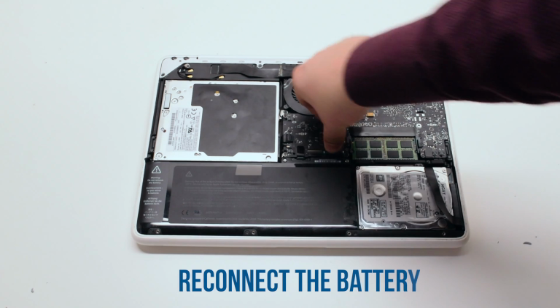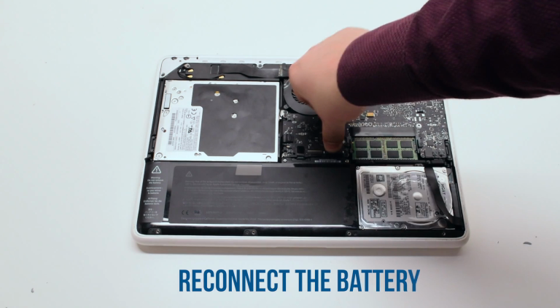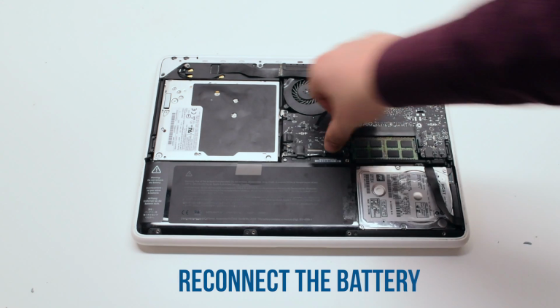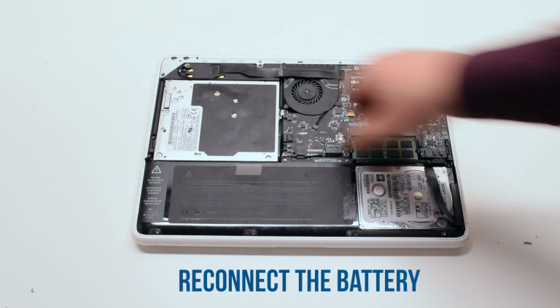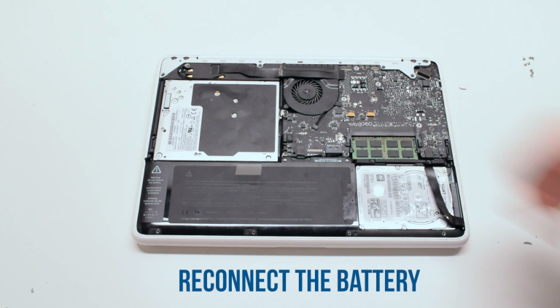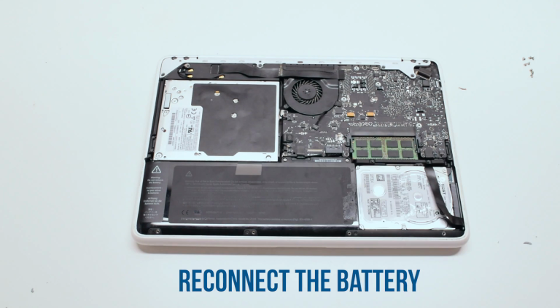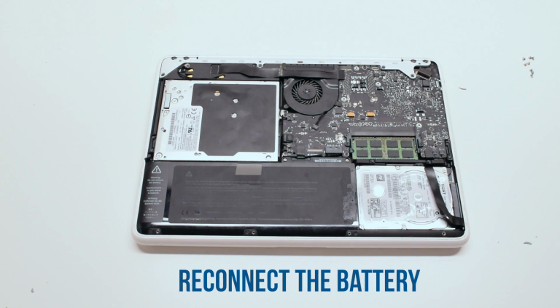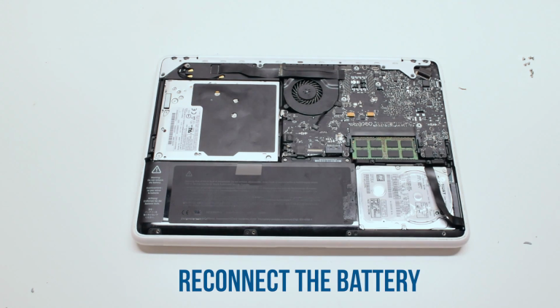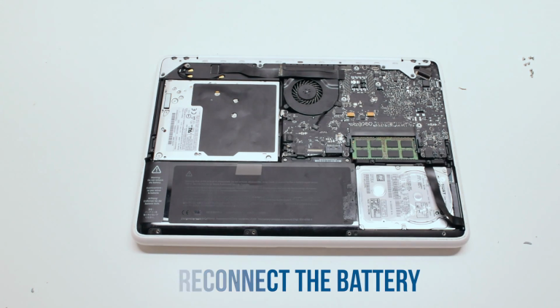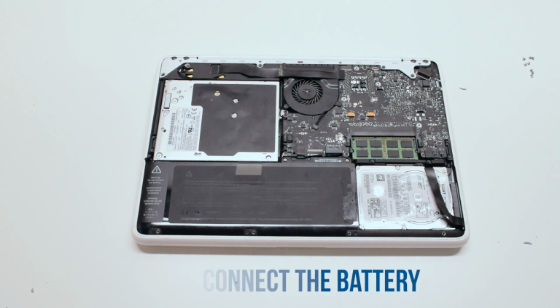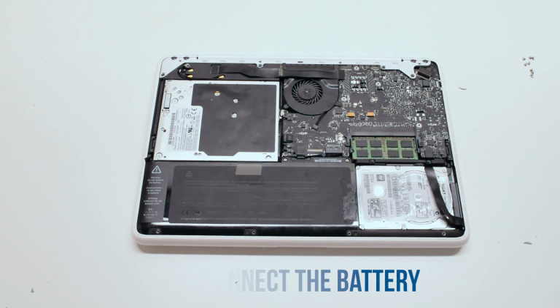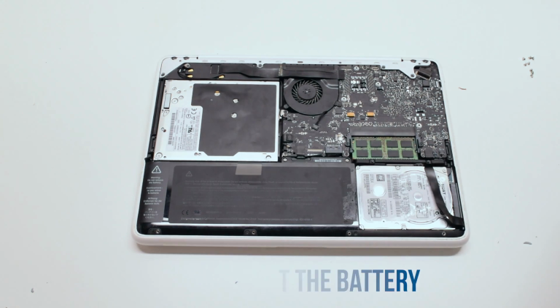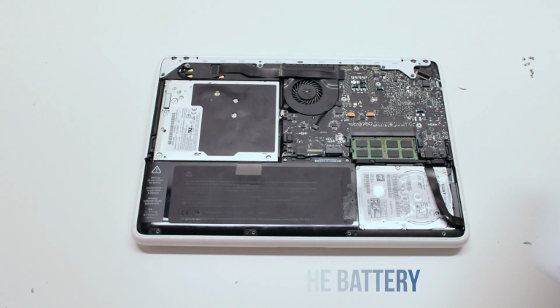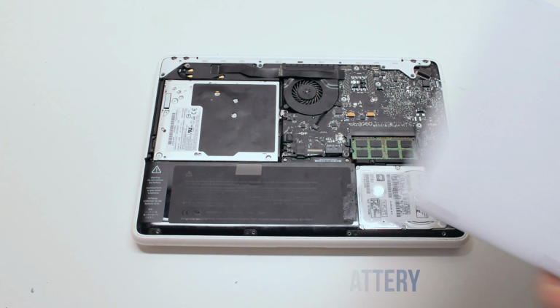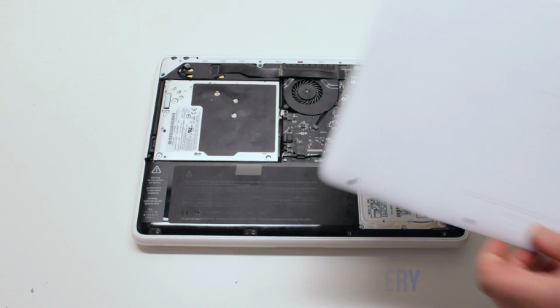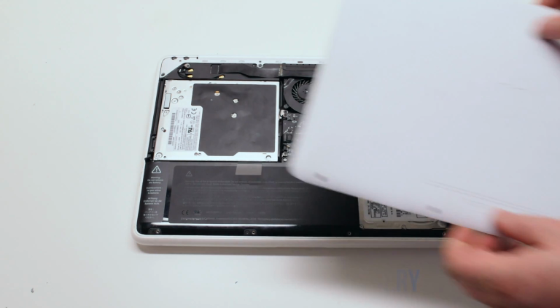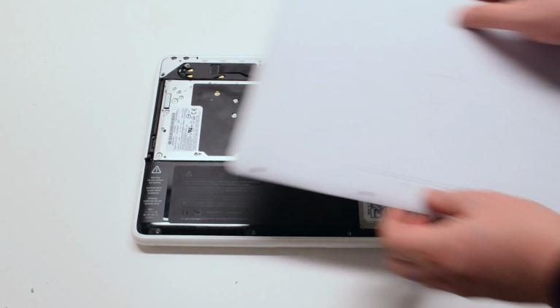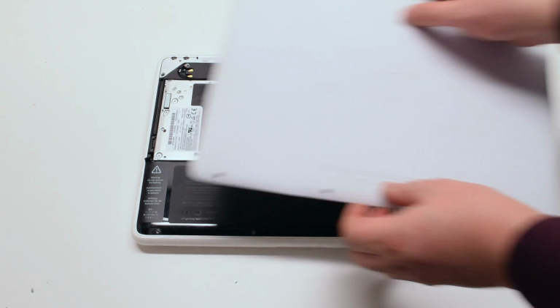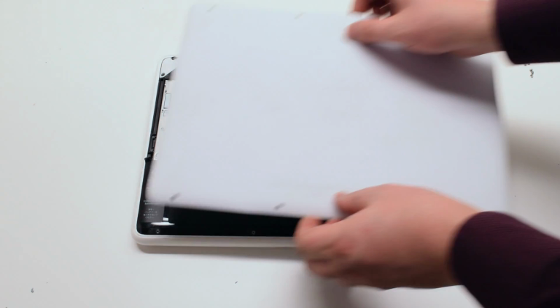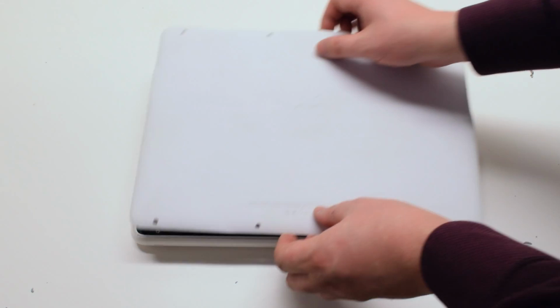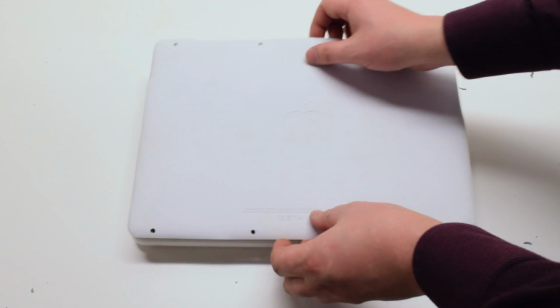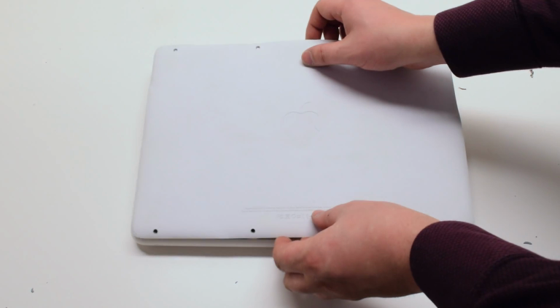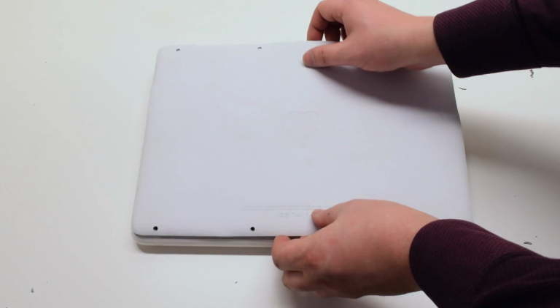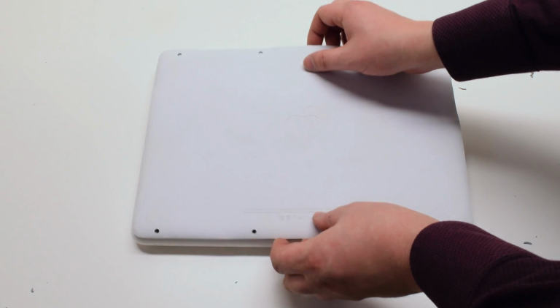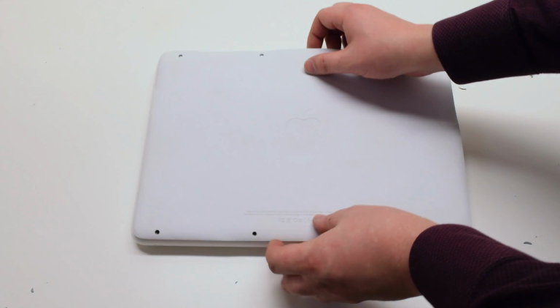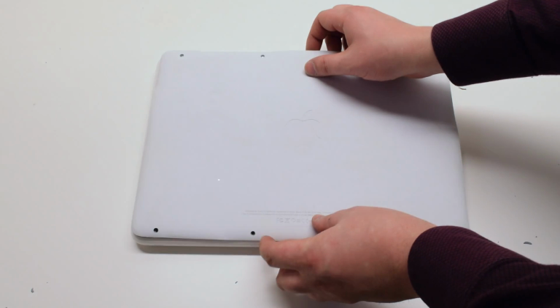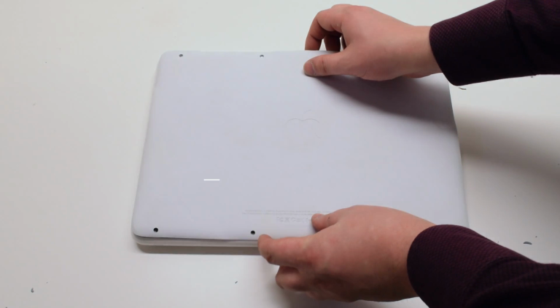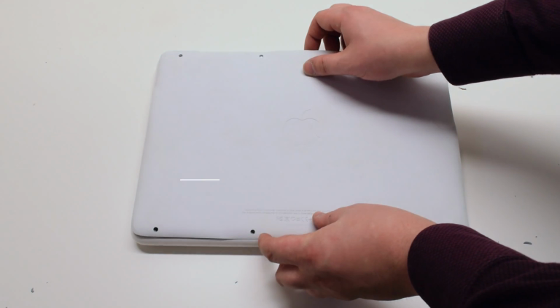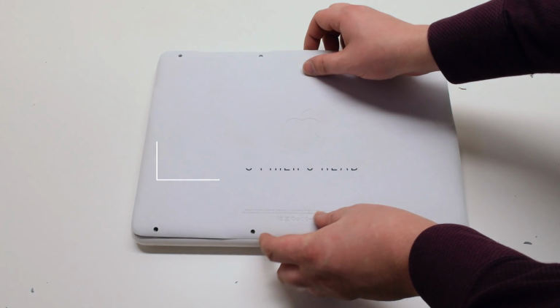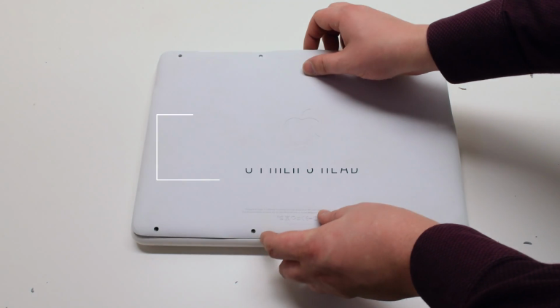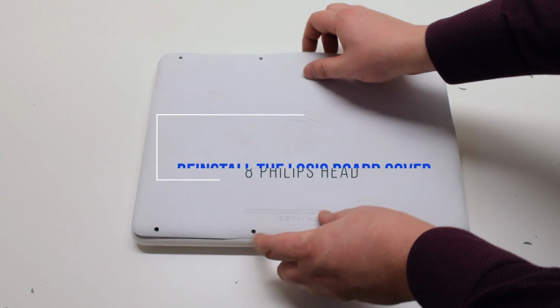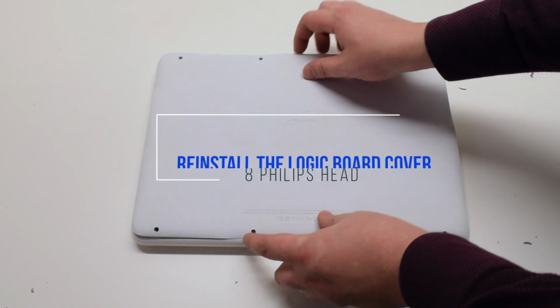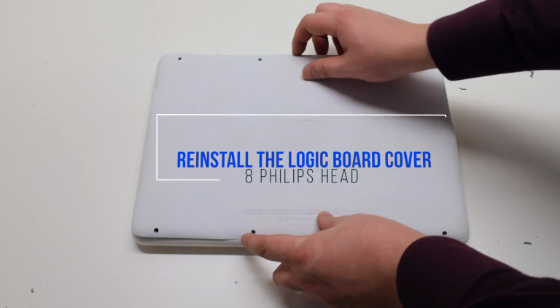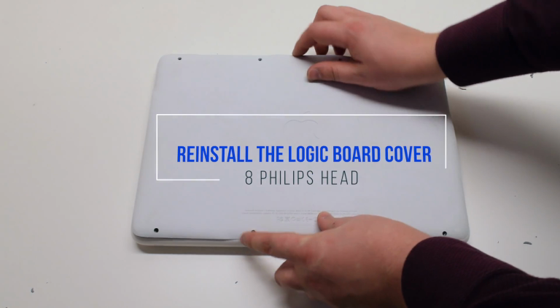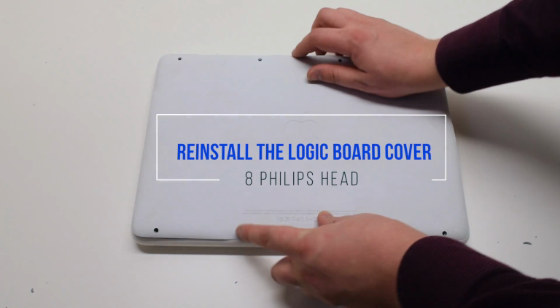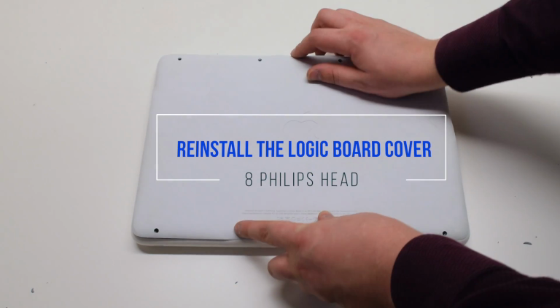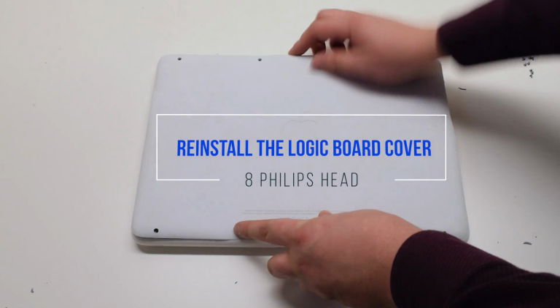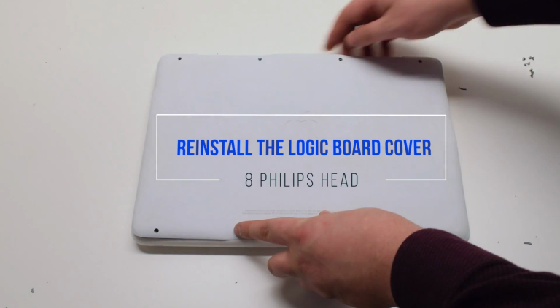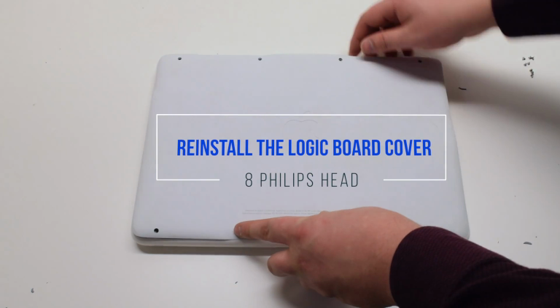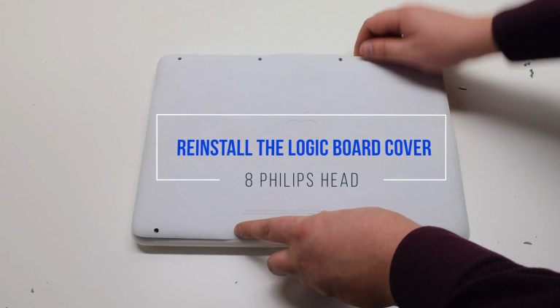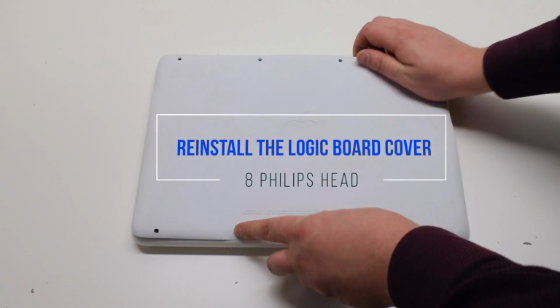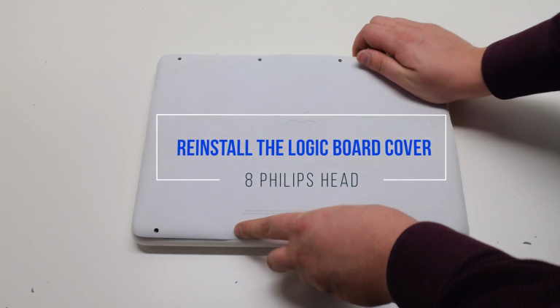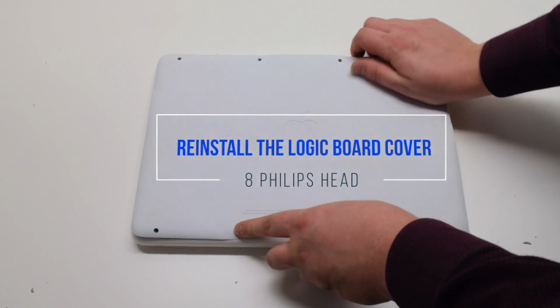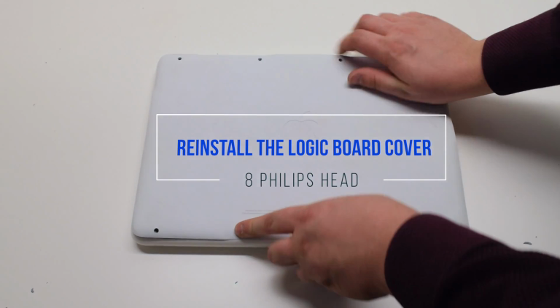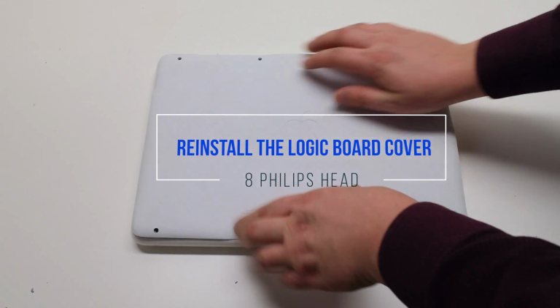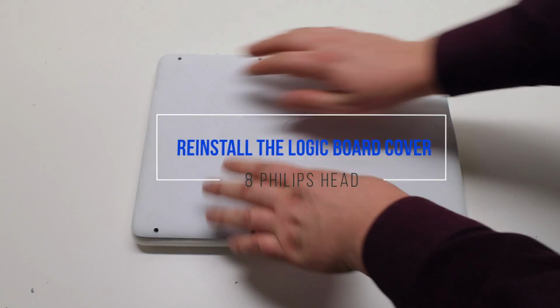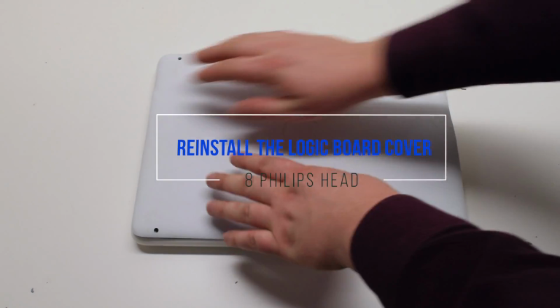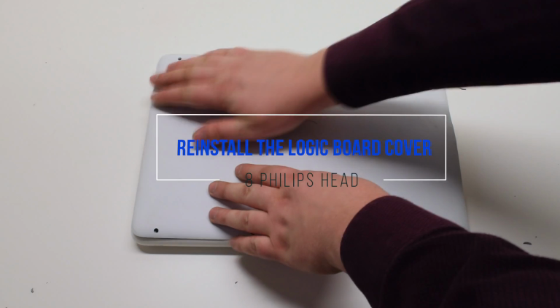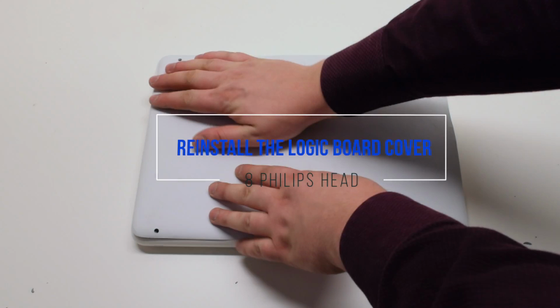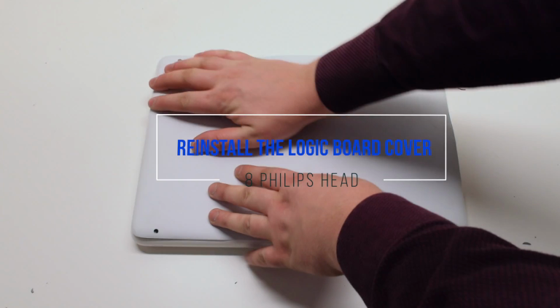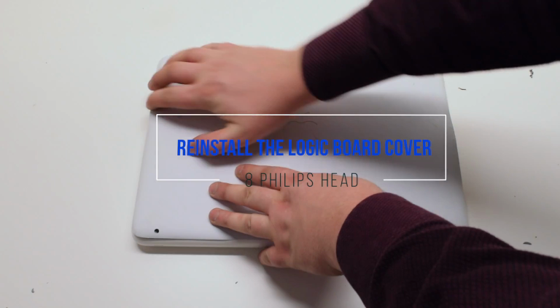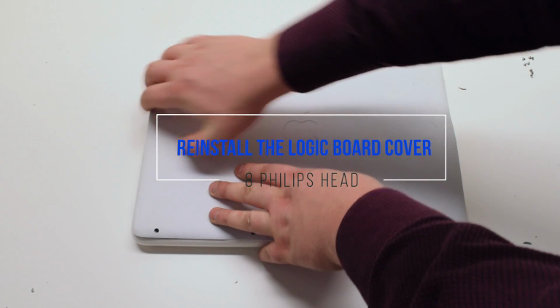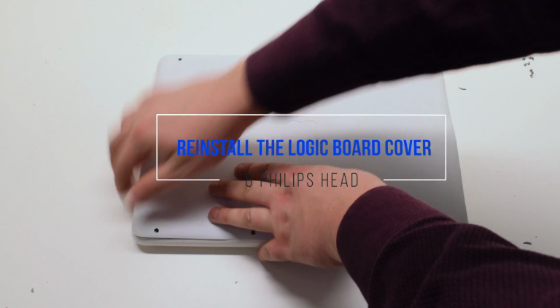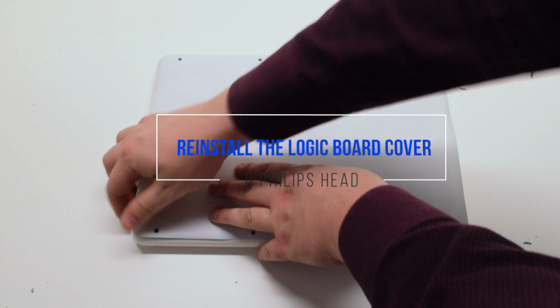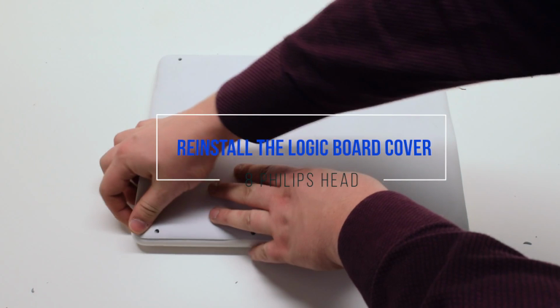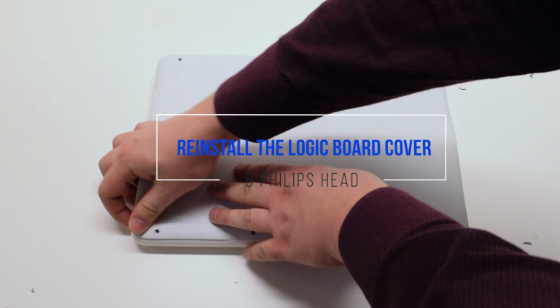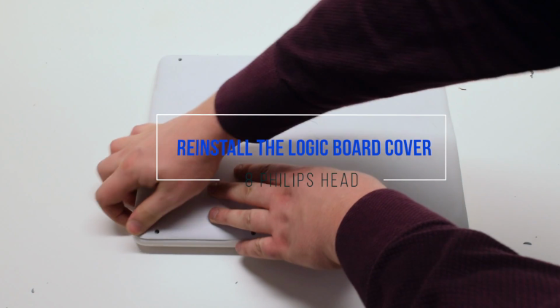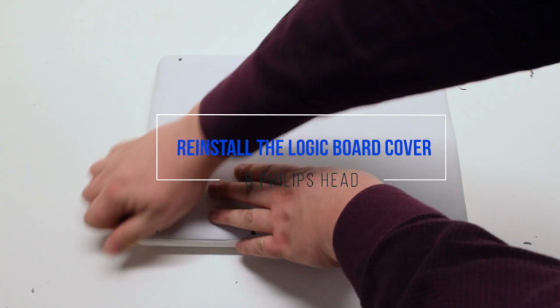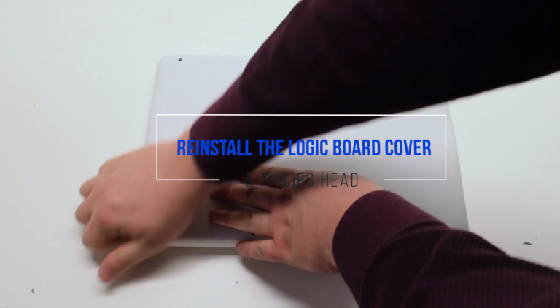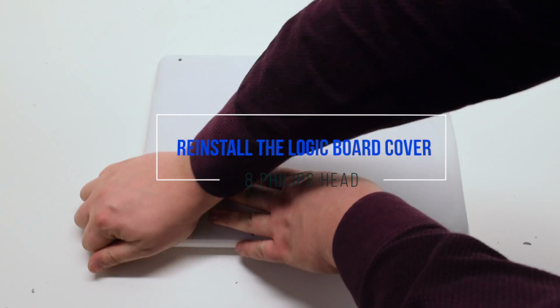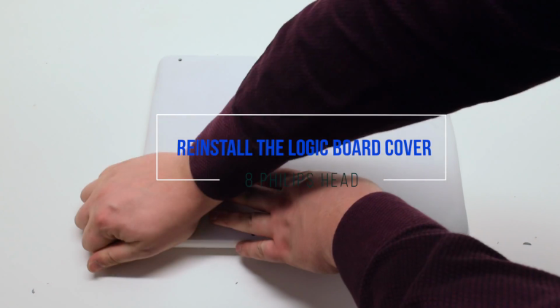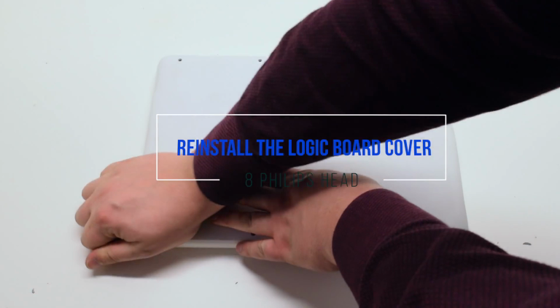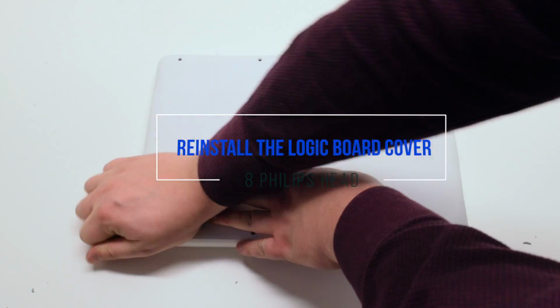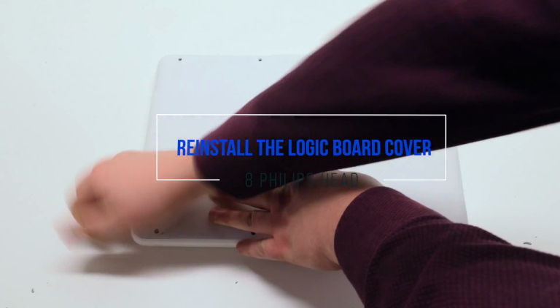Reconnect the battery. Place the cover back on top and secure it with eight Phillips head screws.